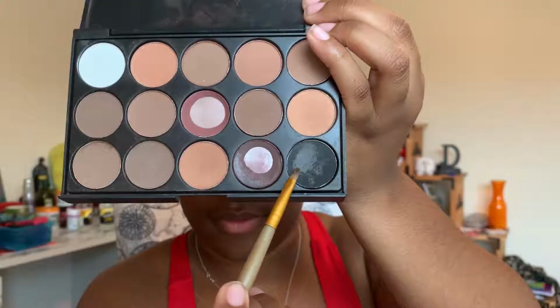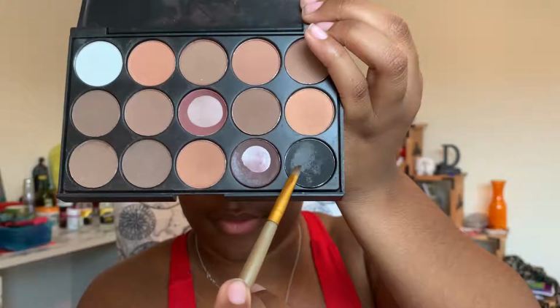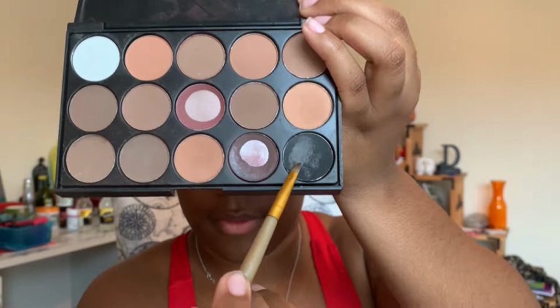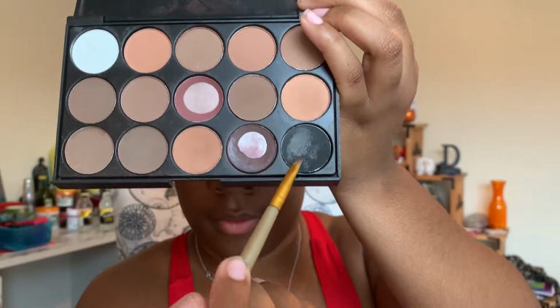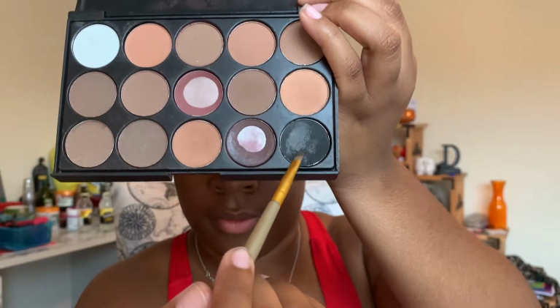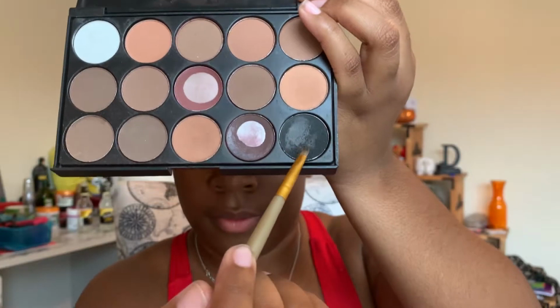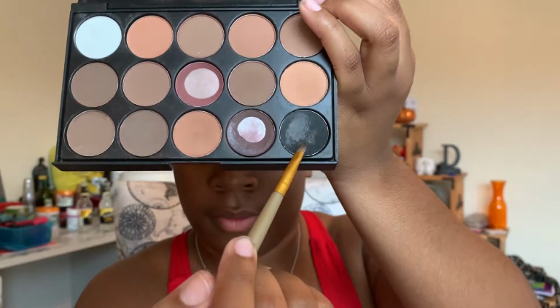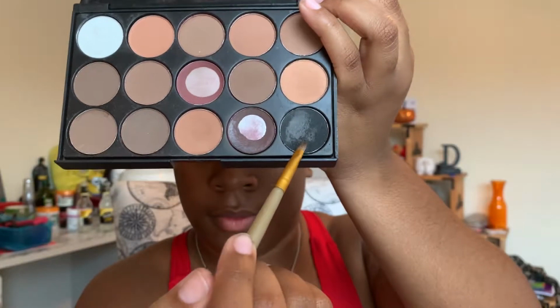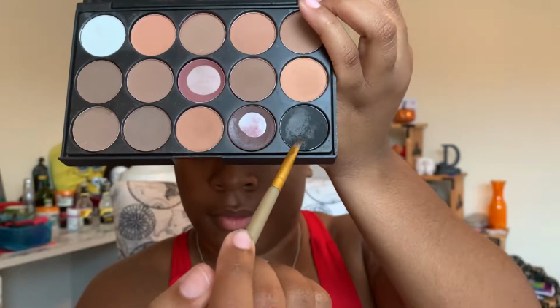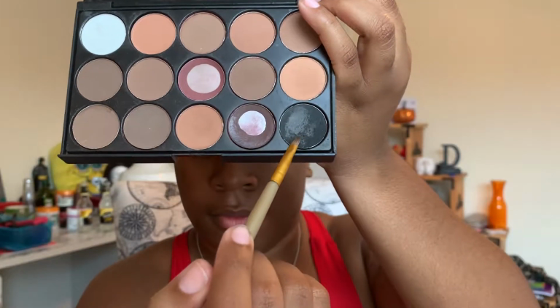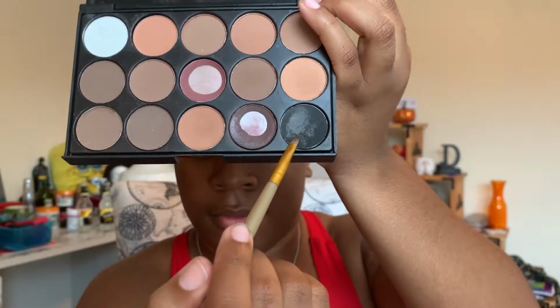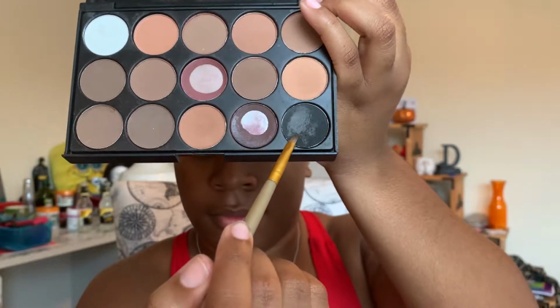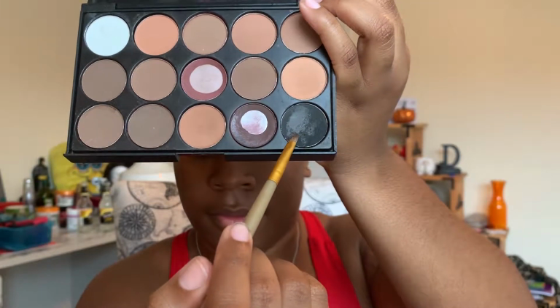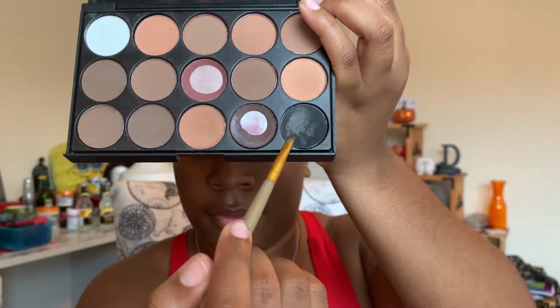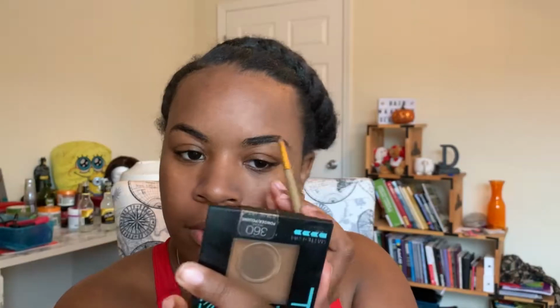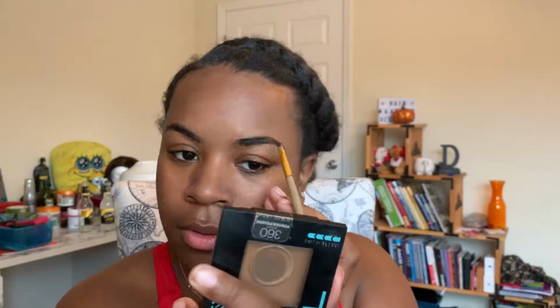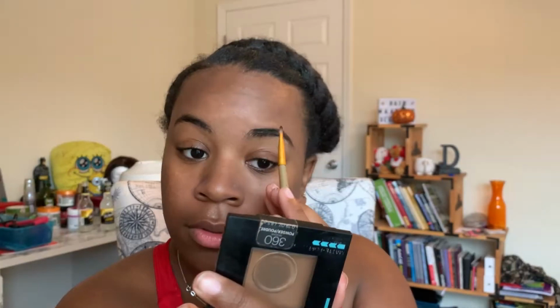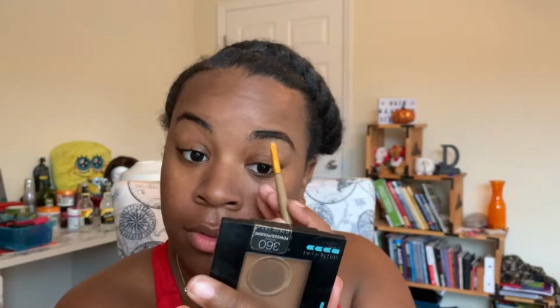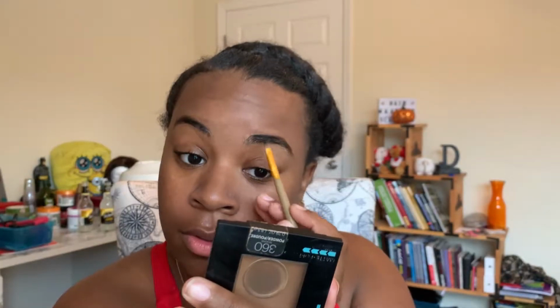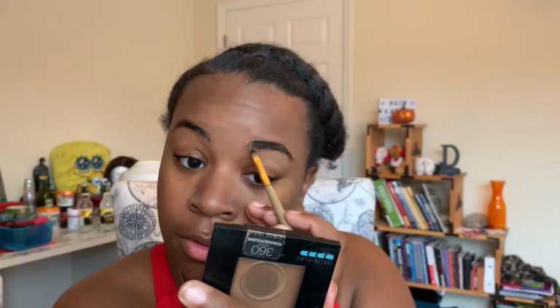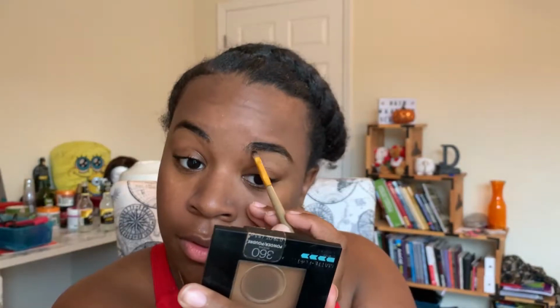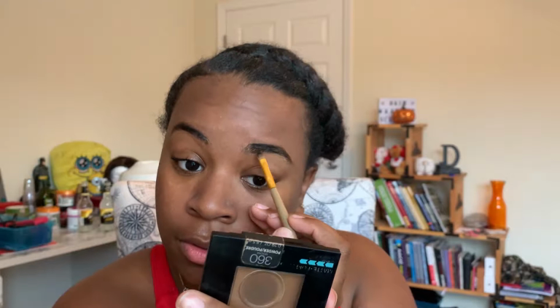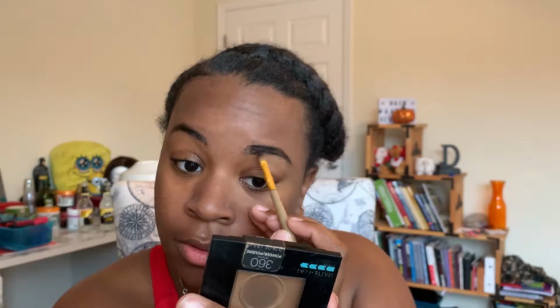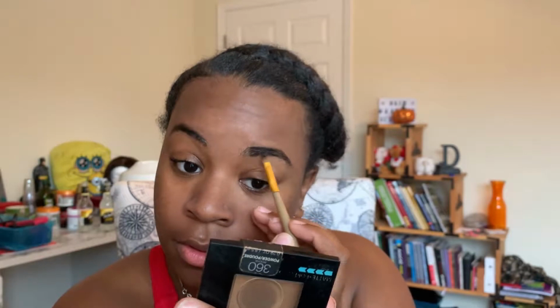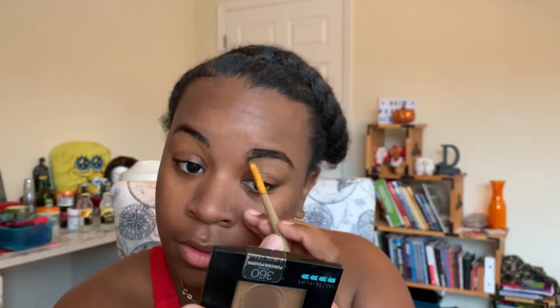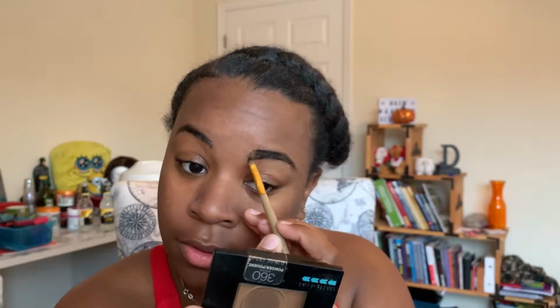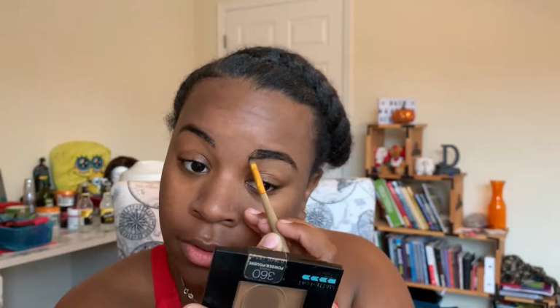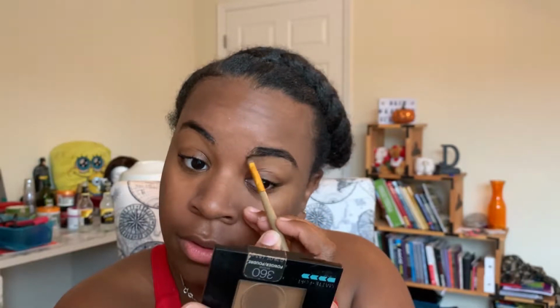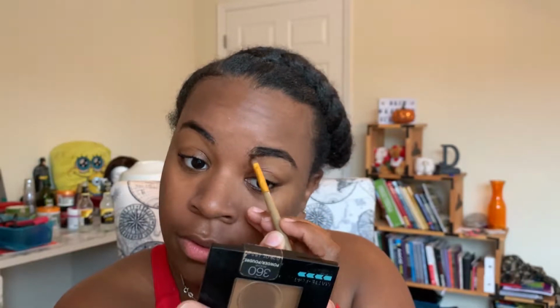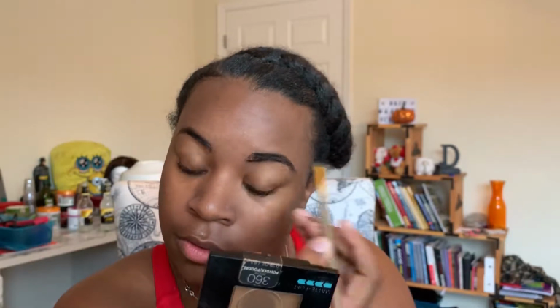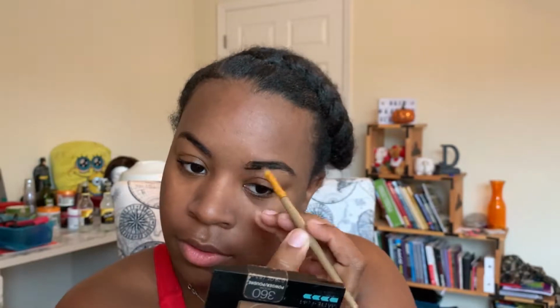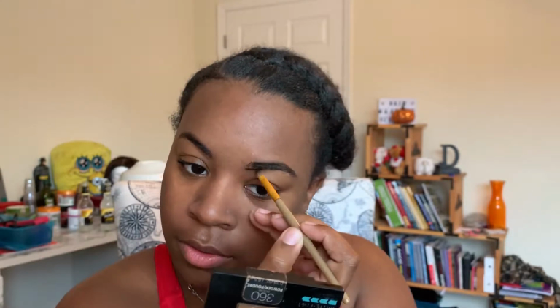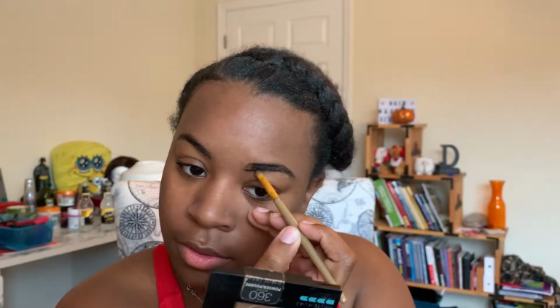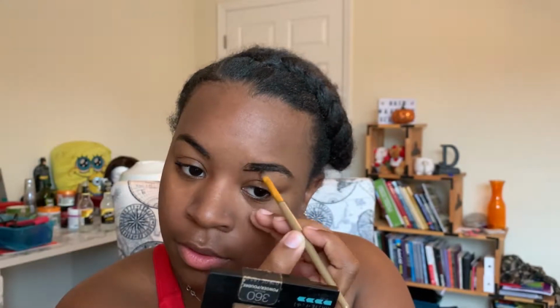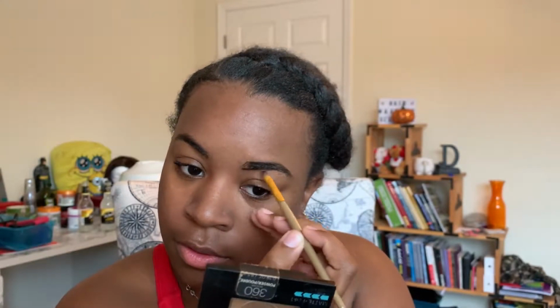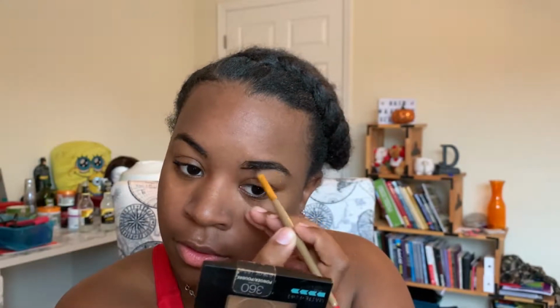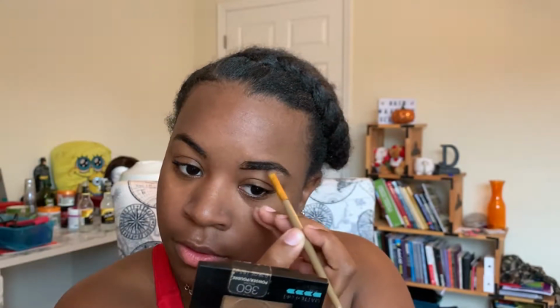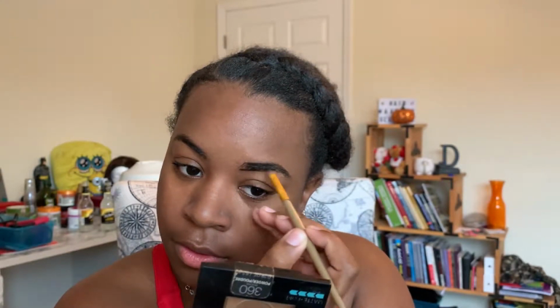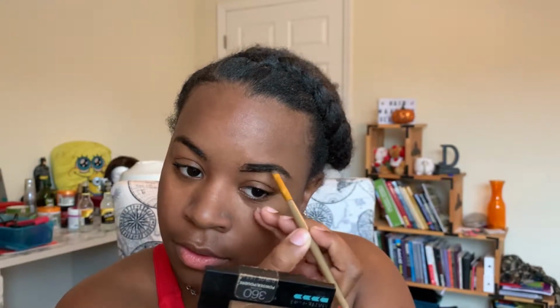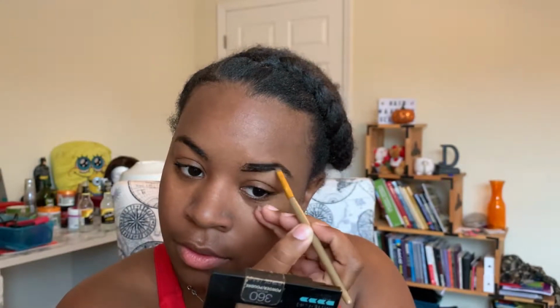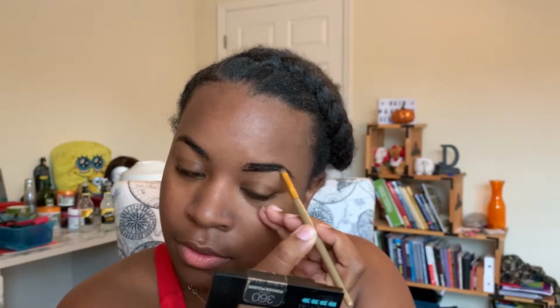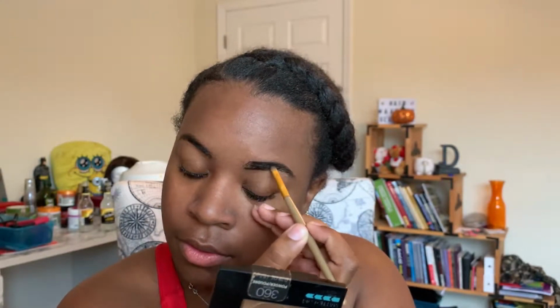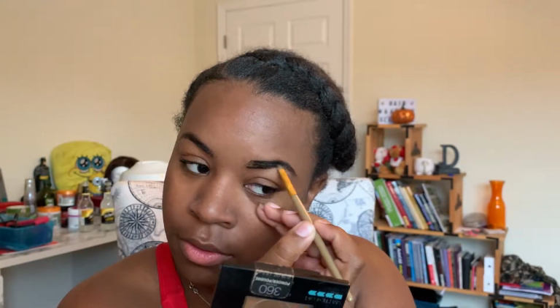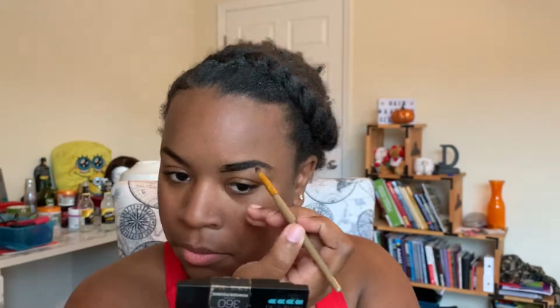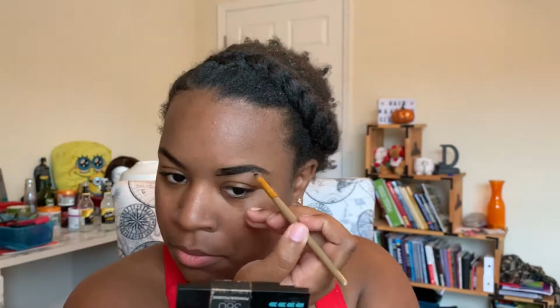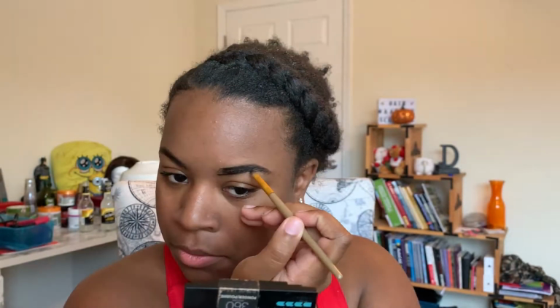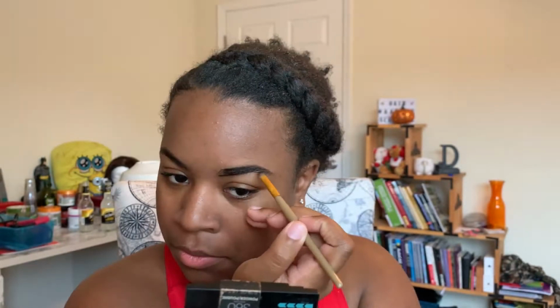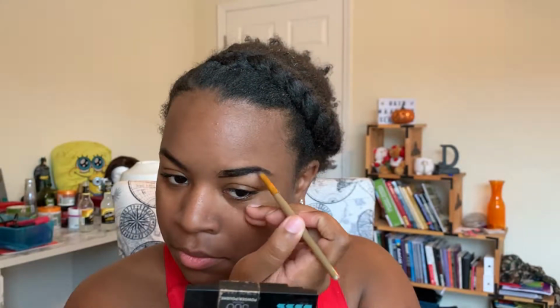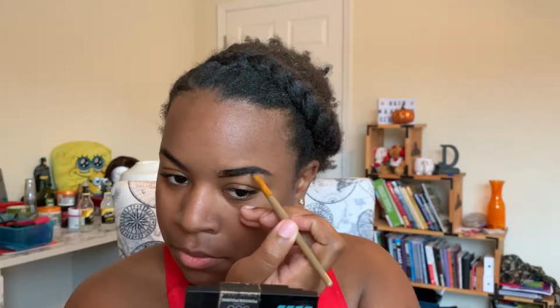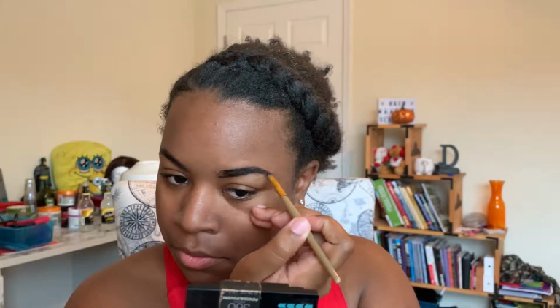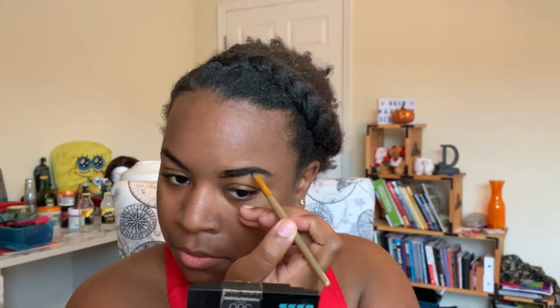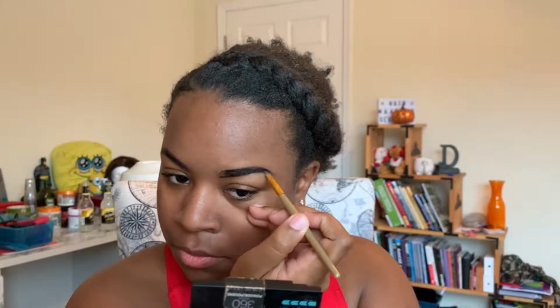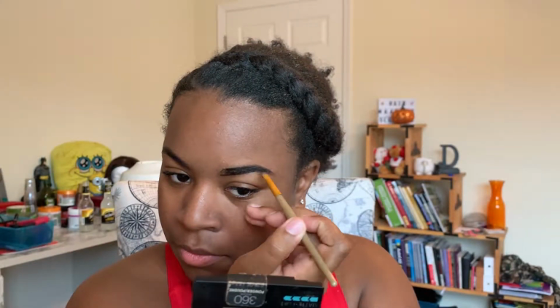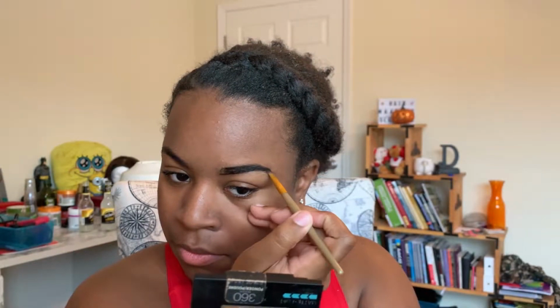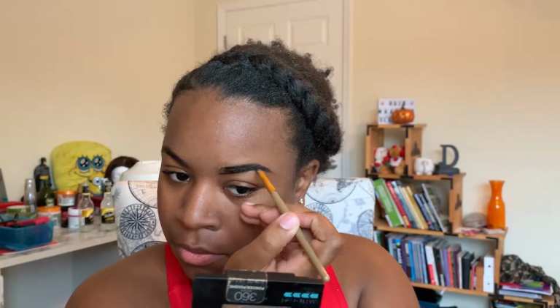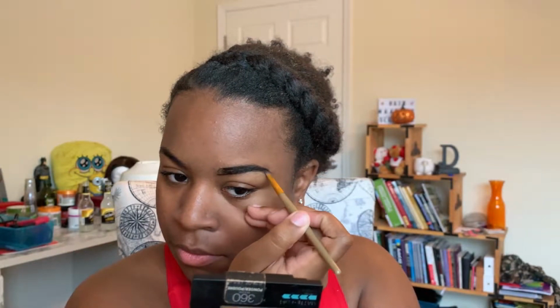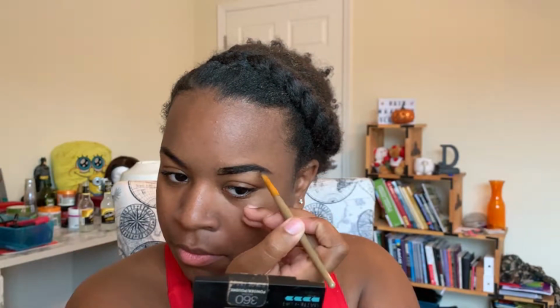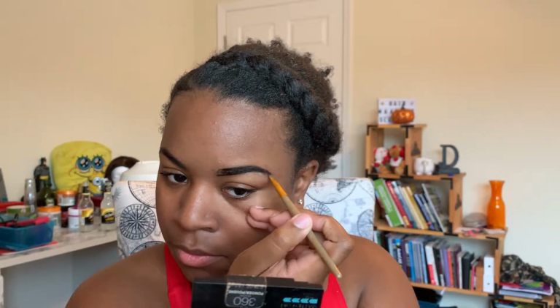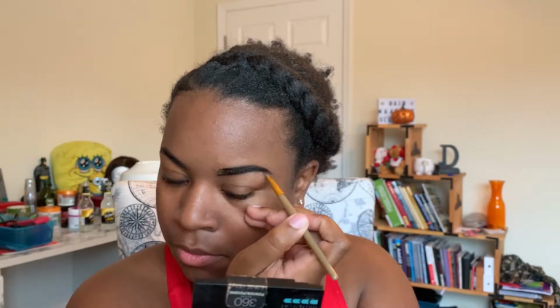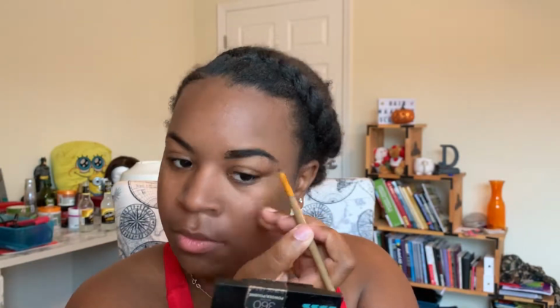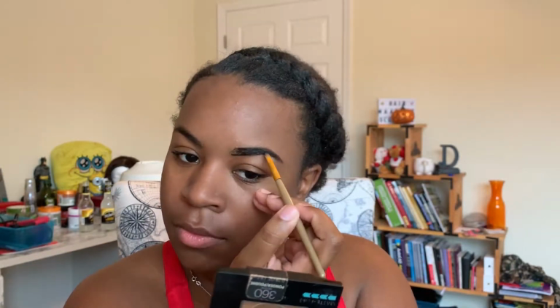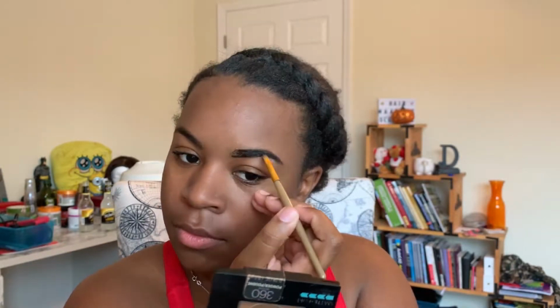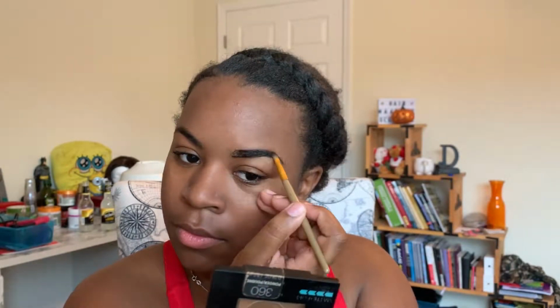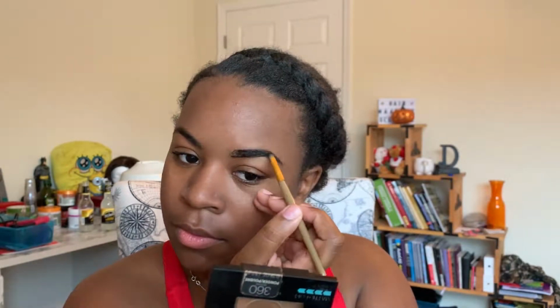Next we're gonna get into brows. Today we're gonna use a black eyeshadow to make our brows super dark and super crisp.